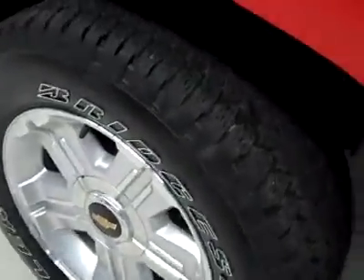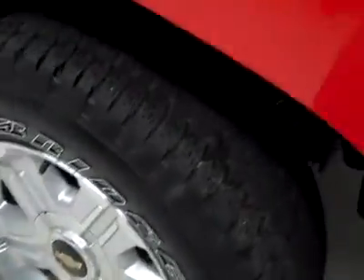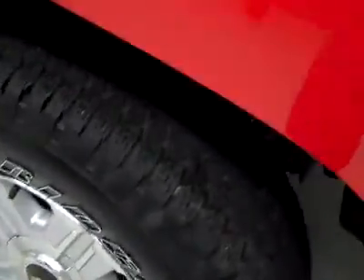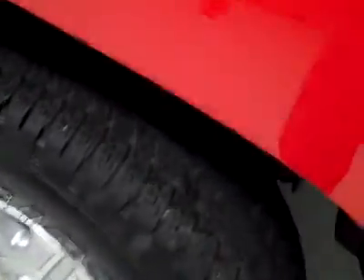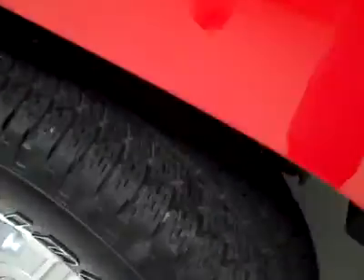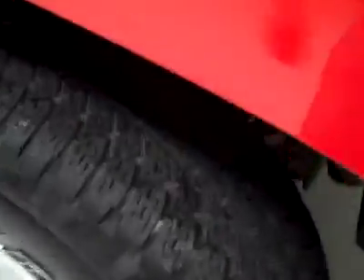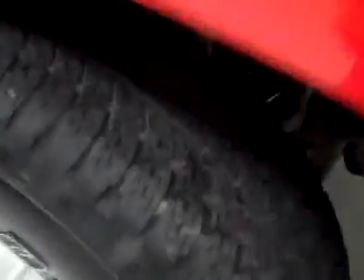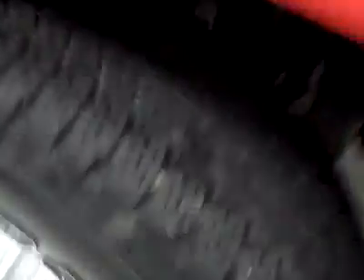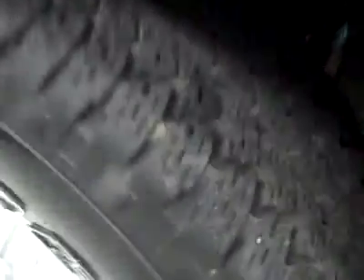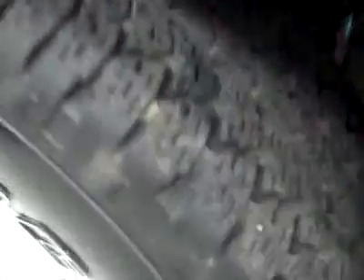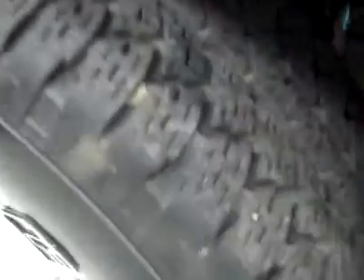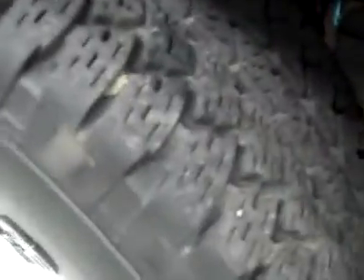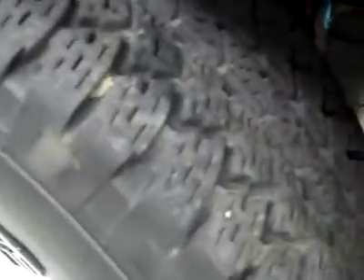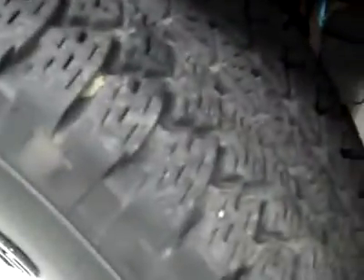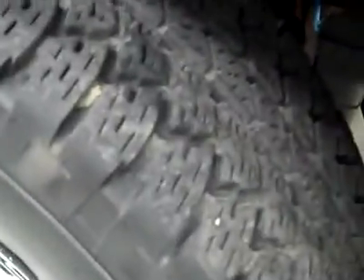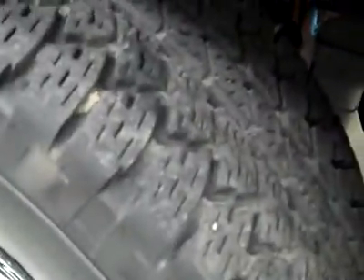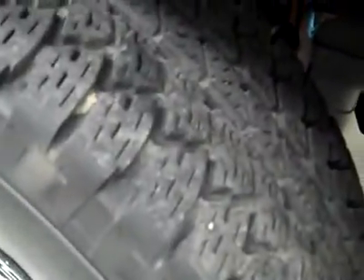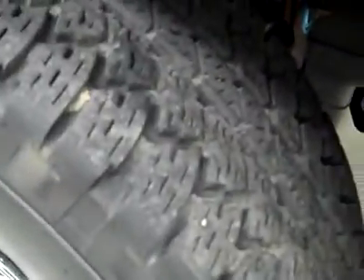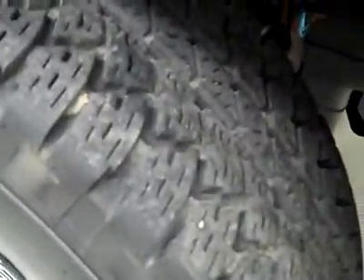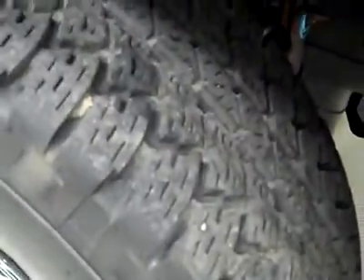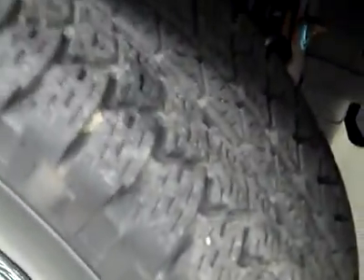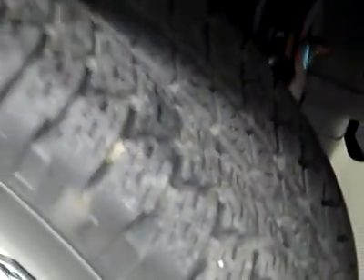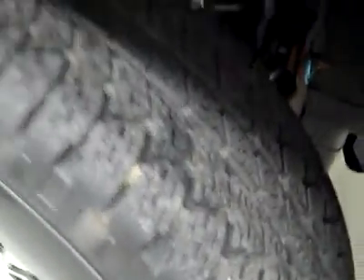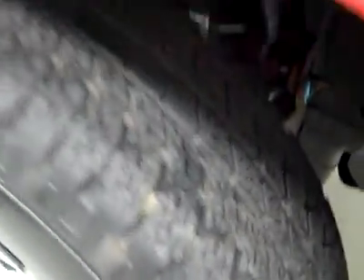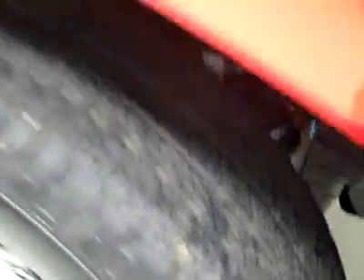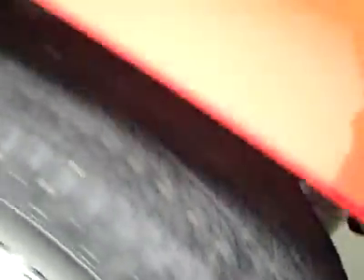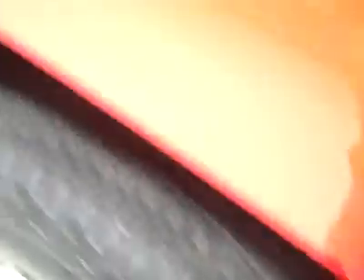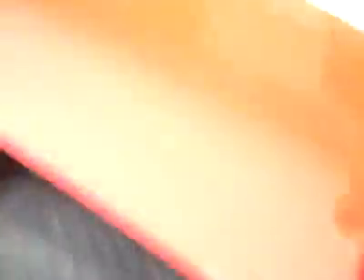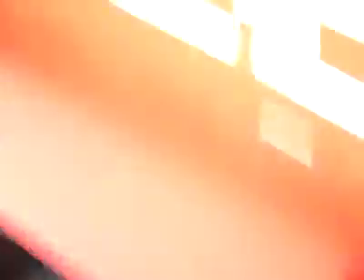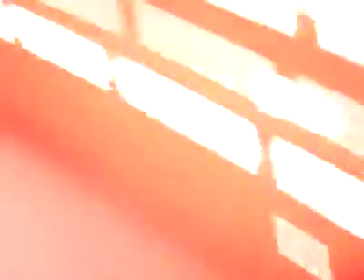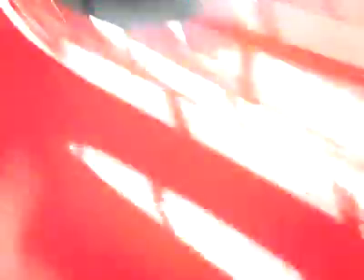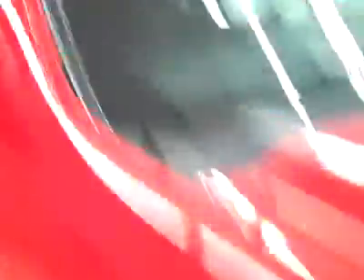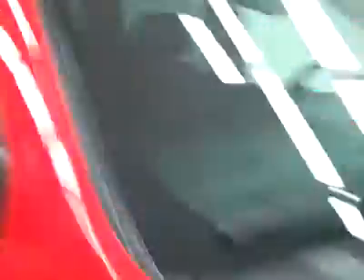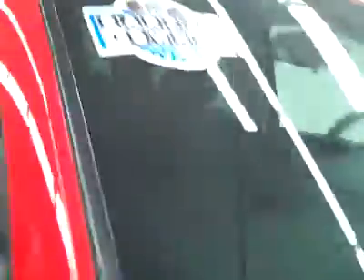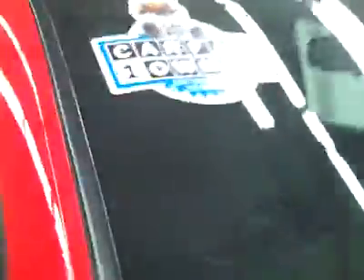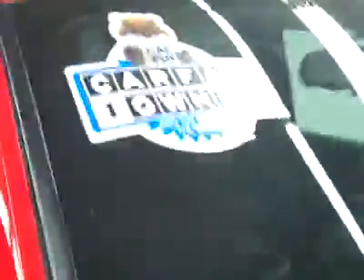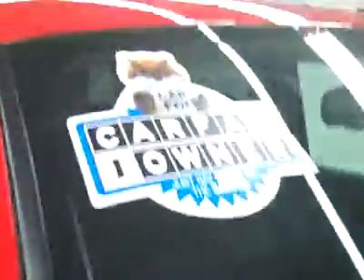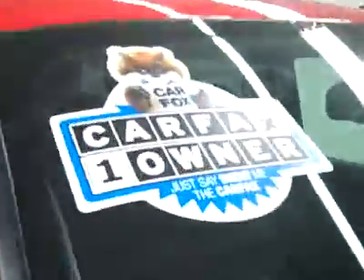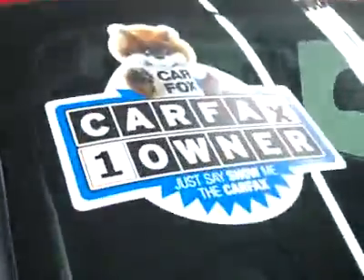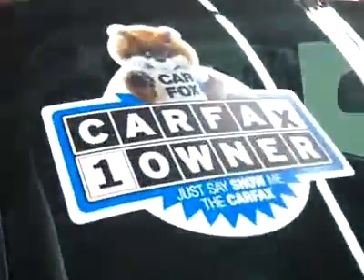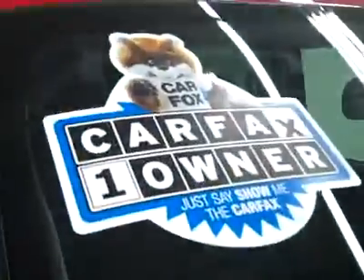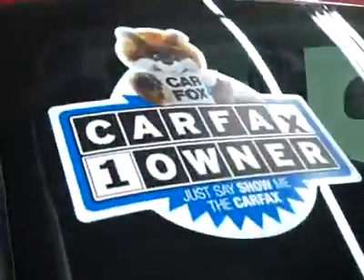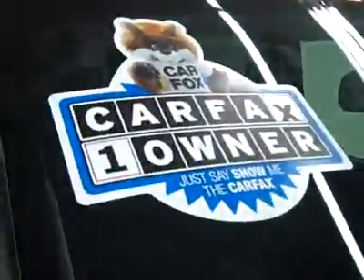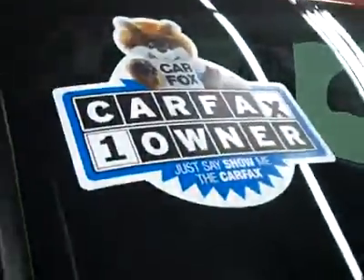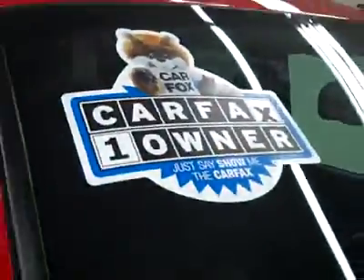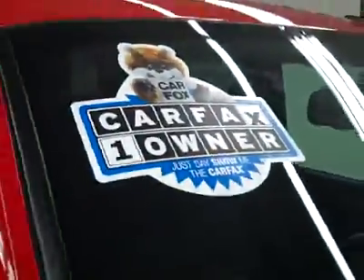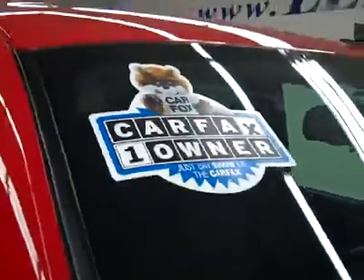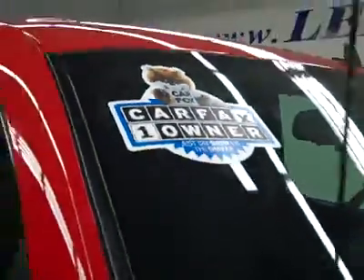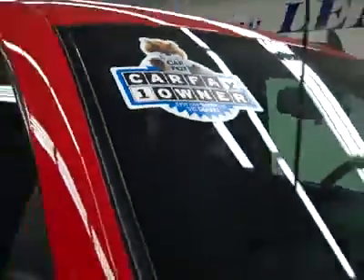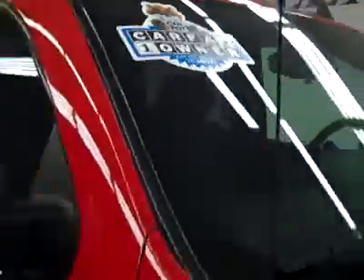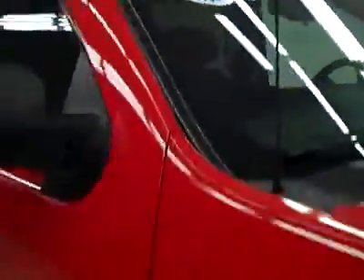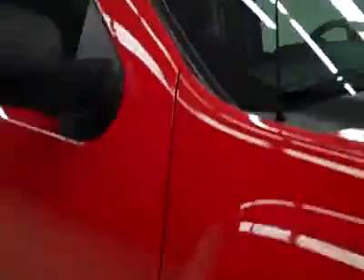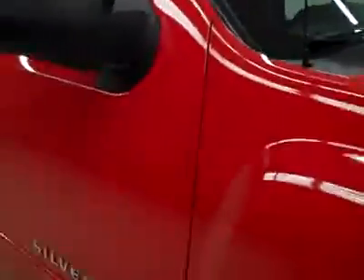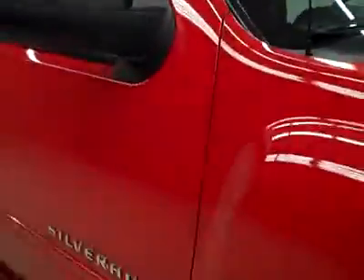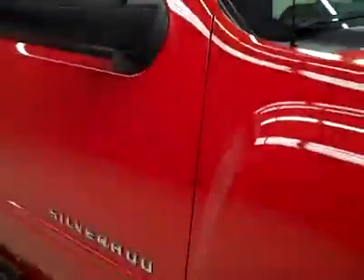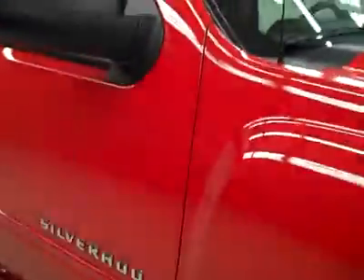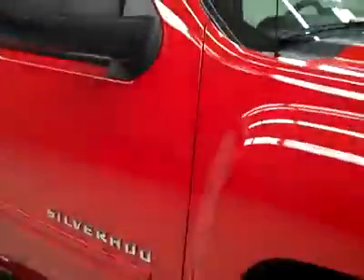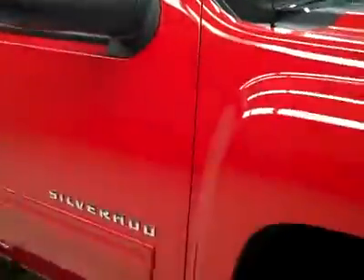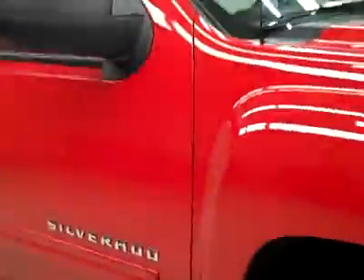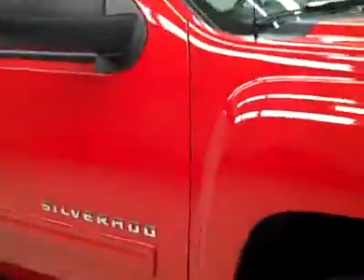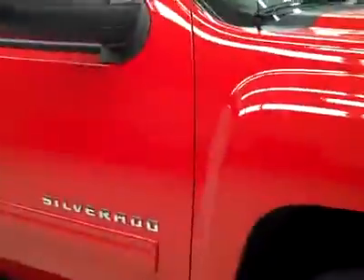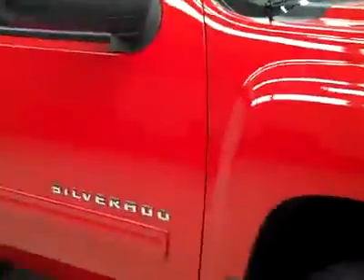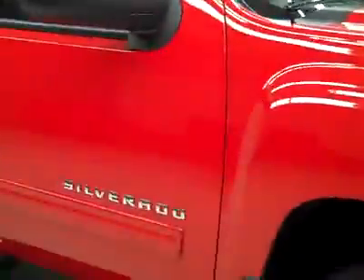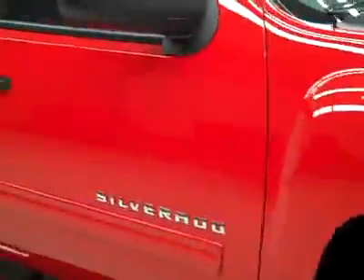This is a Bridgestone dual or AT tires, with probably about 50% of the tread. It's a one-owner vehicle with a clean Carfax.